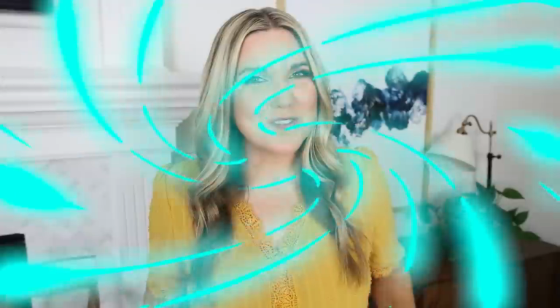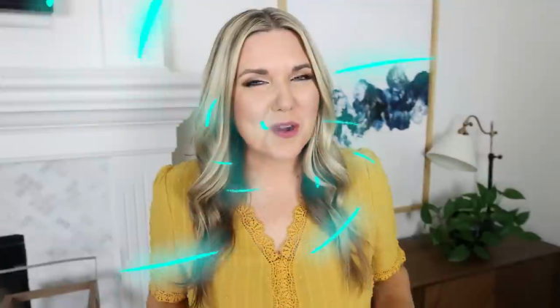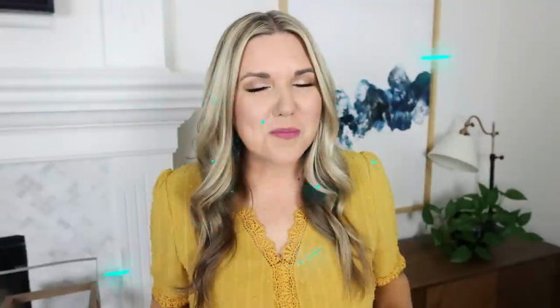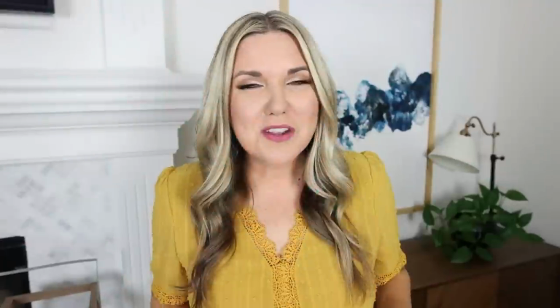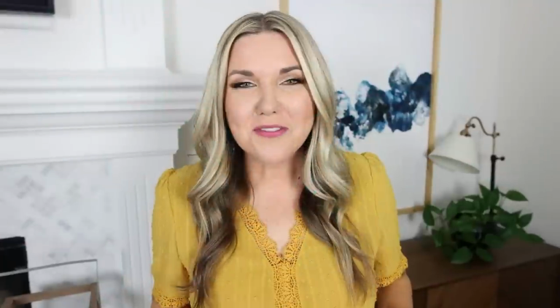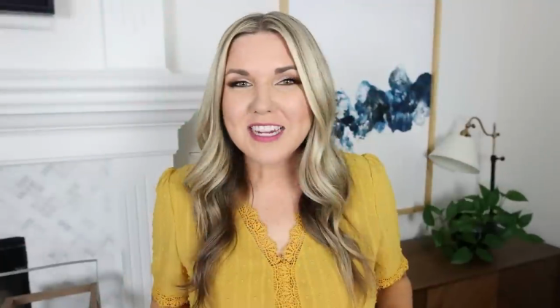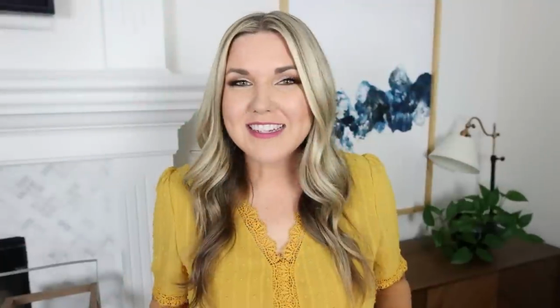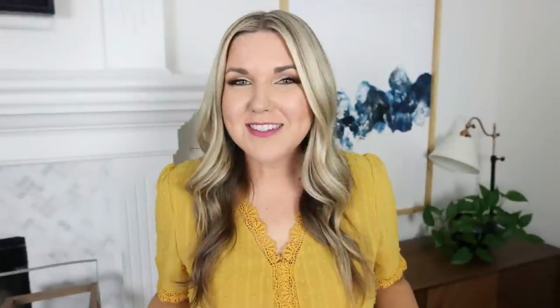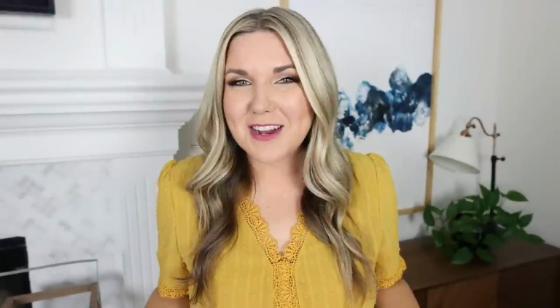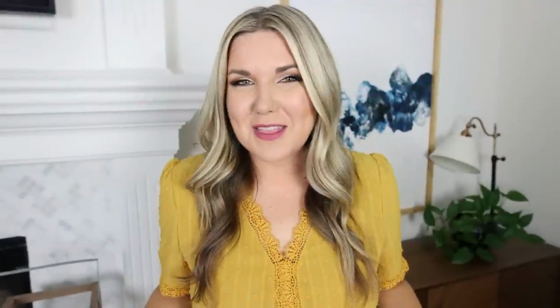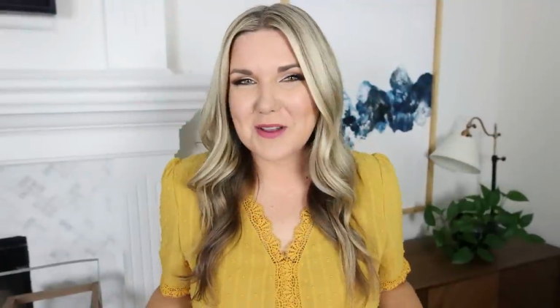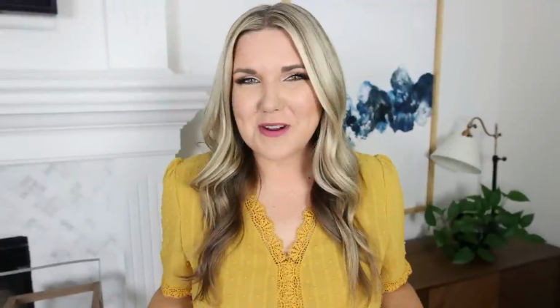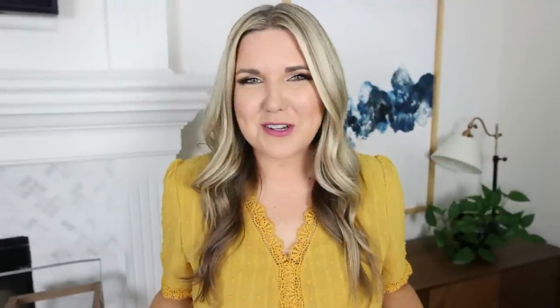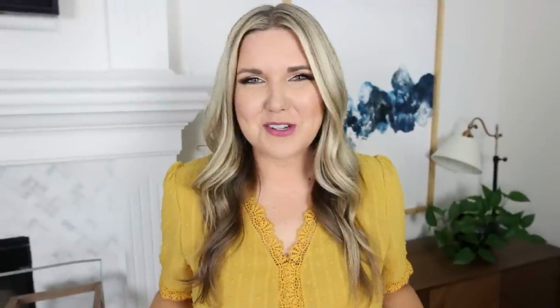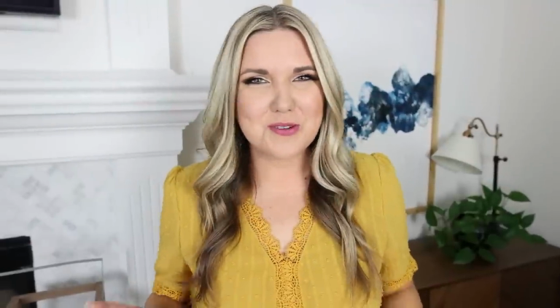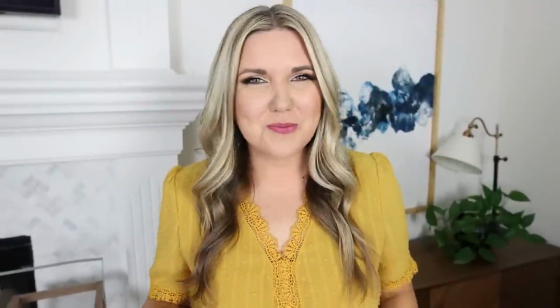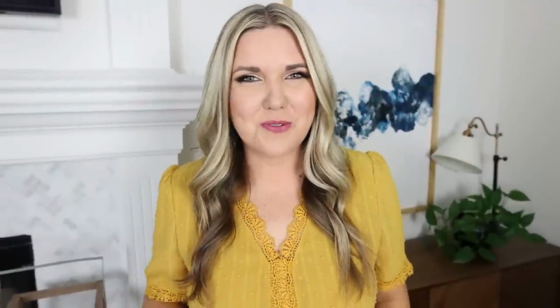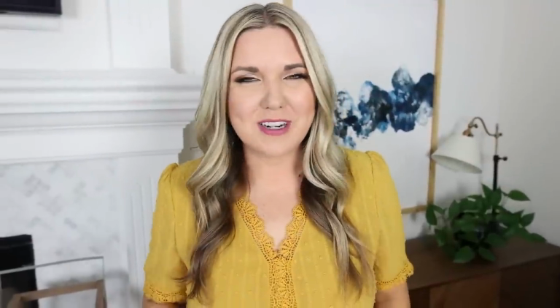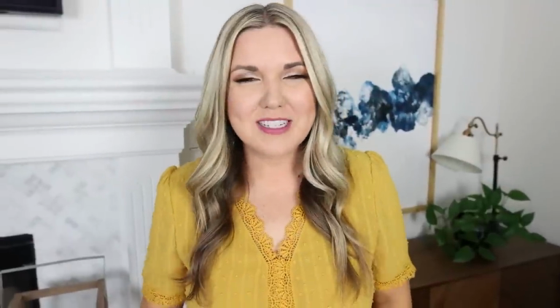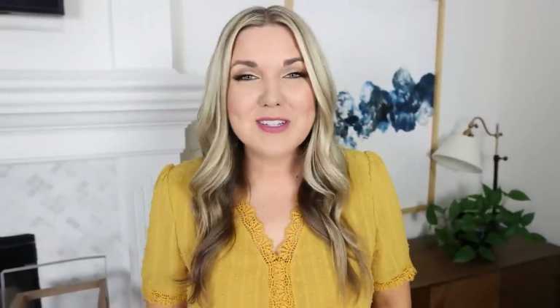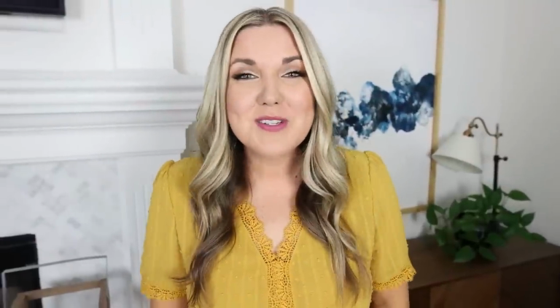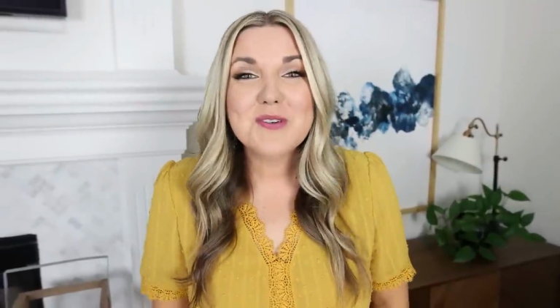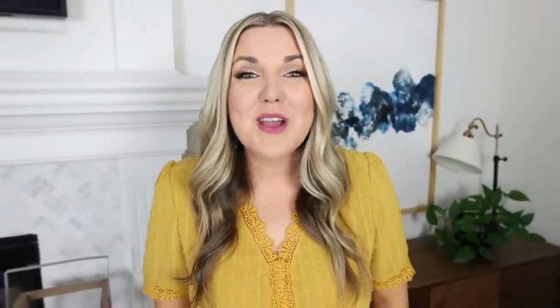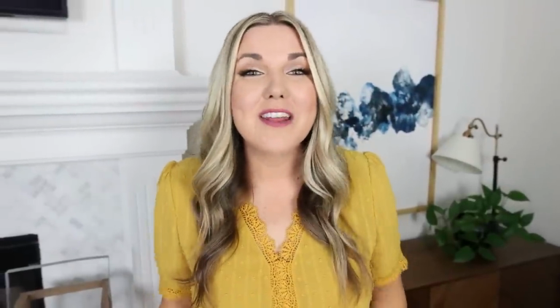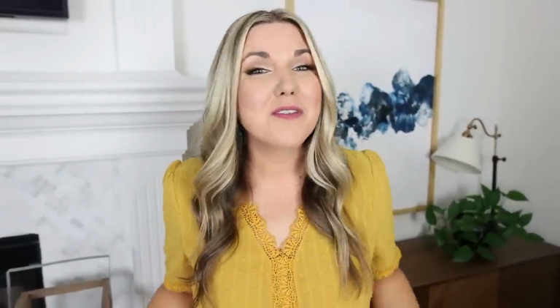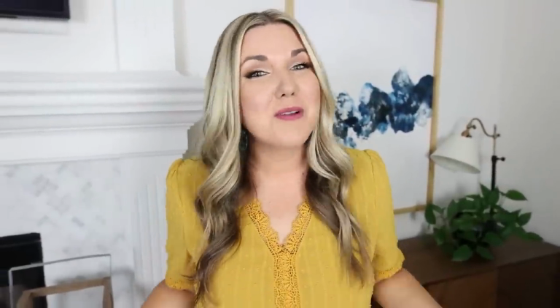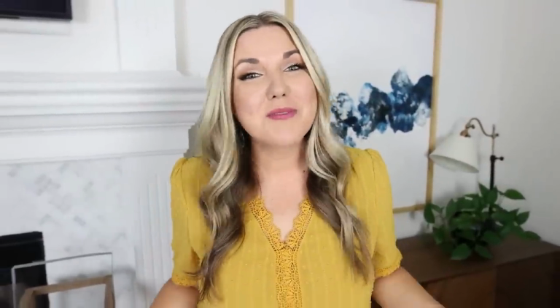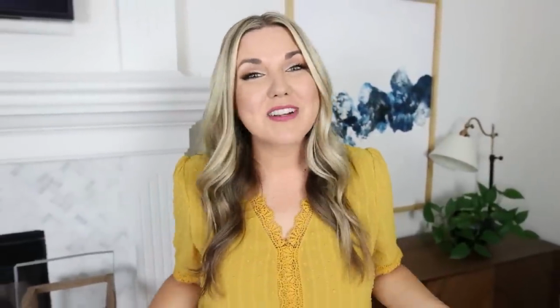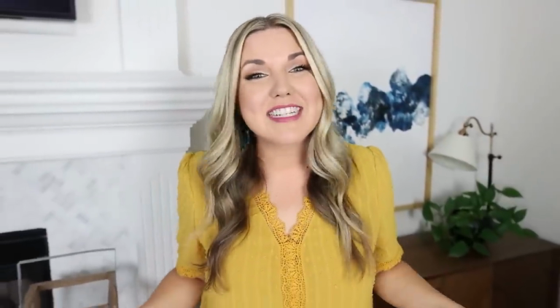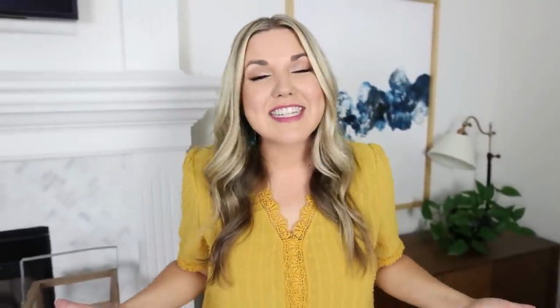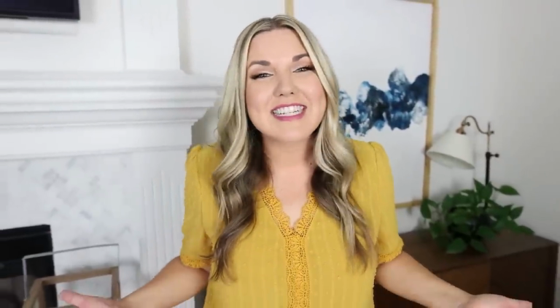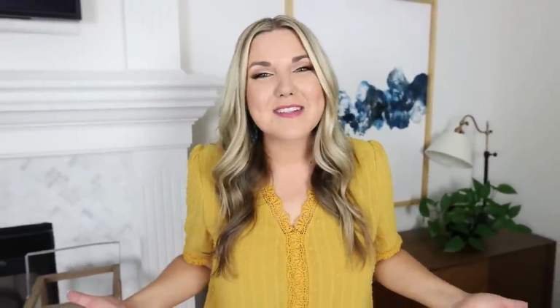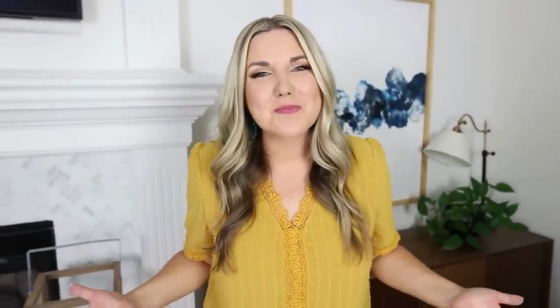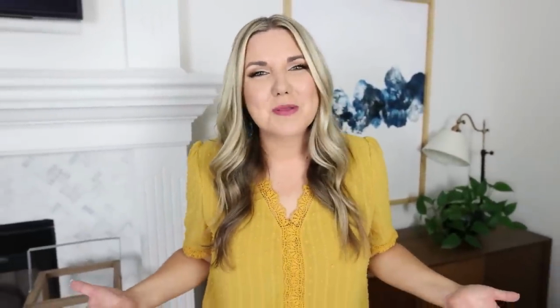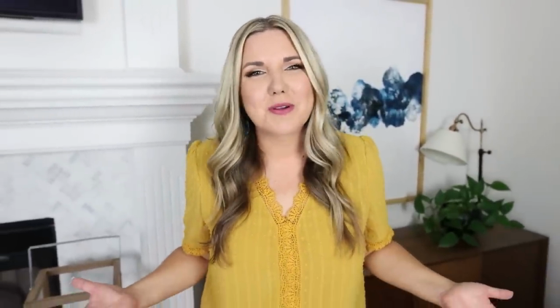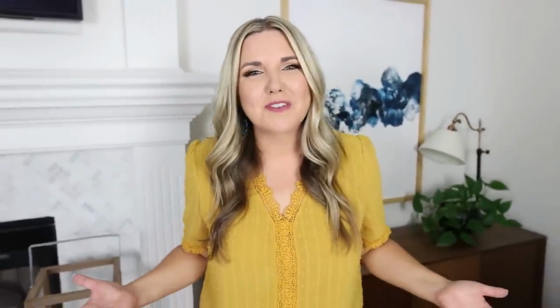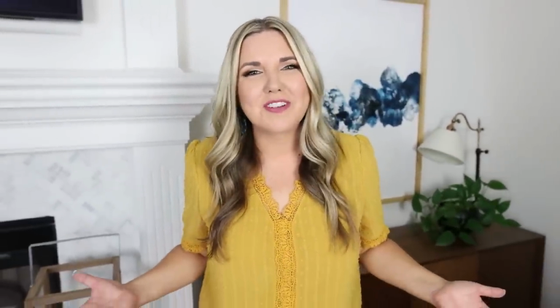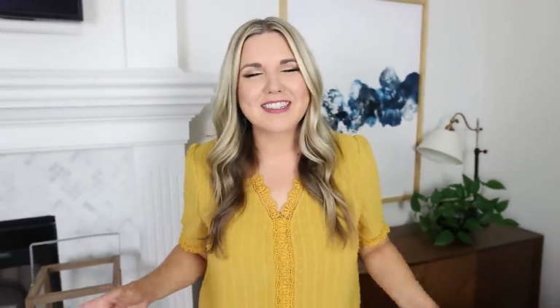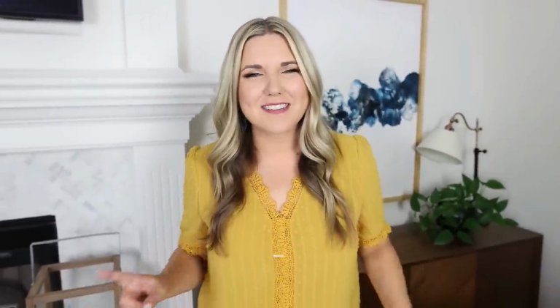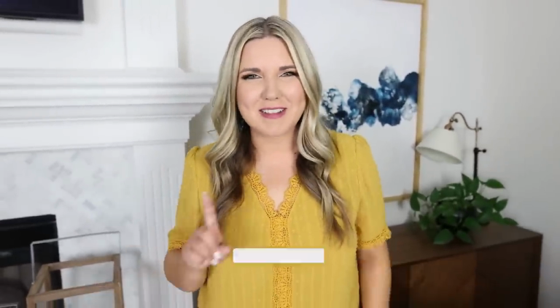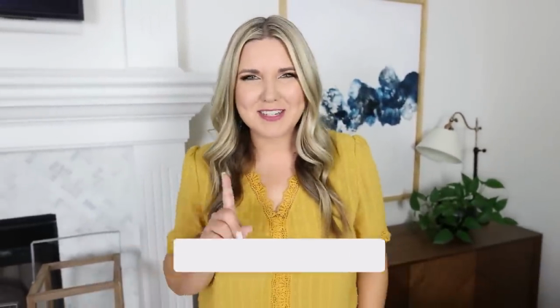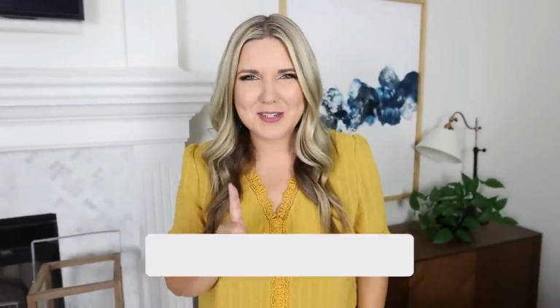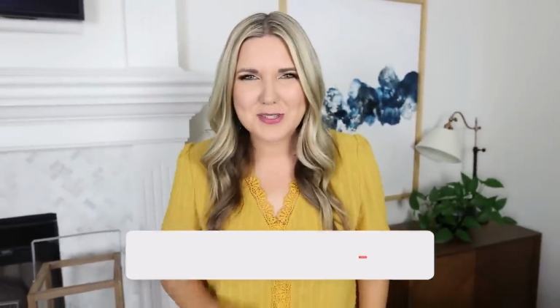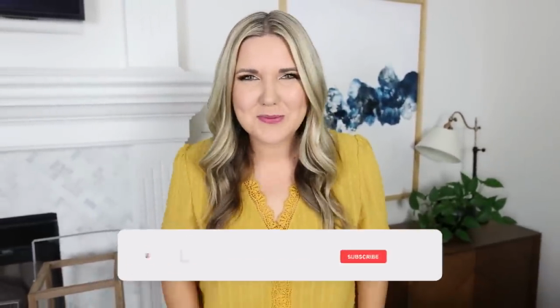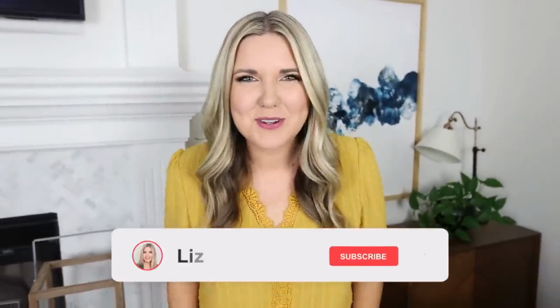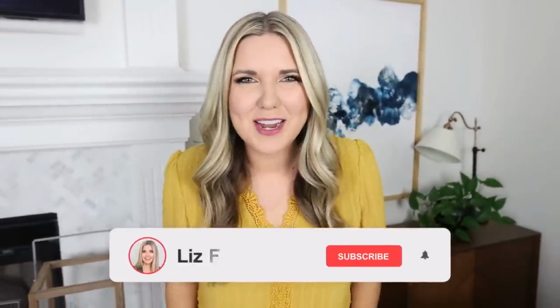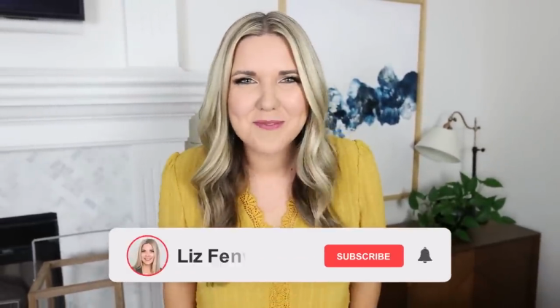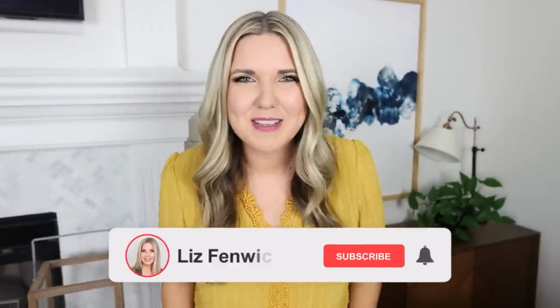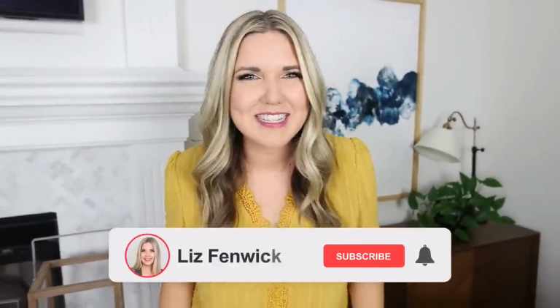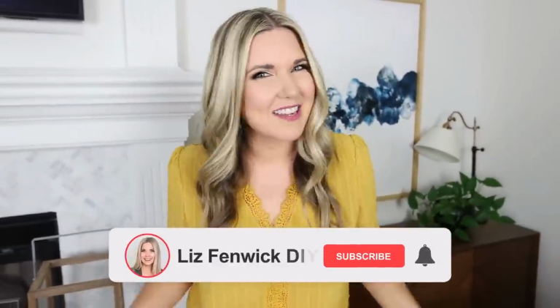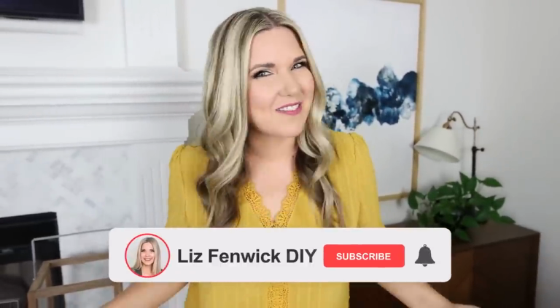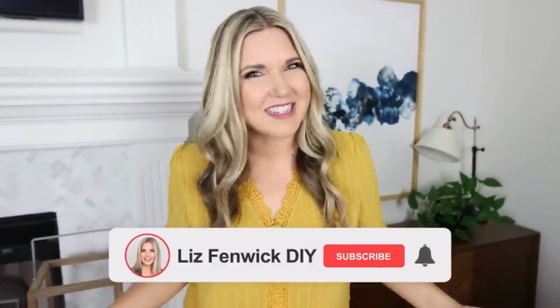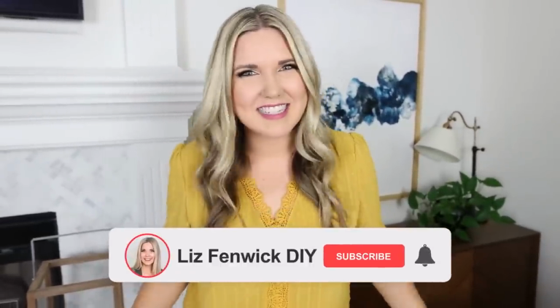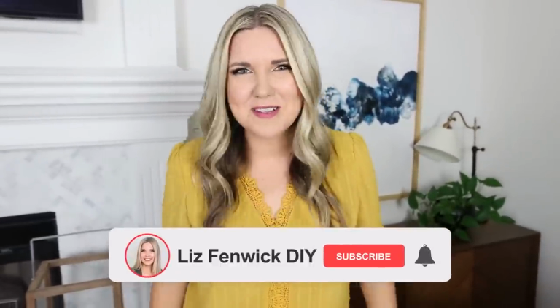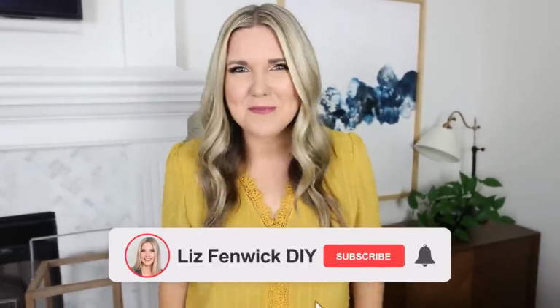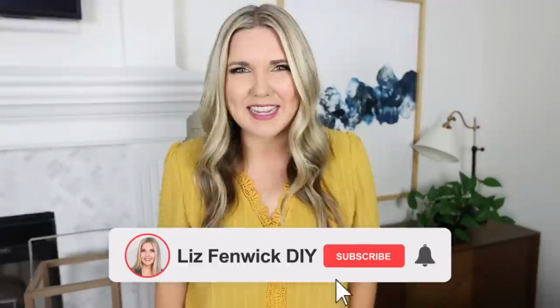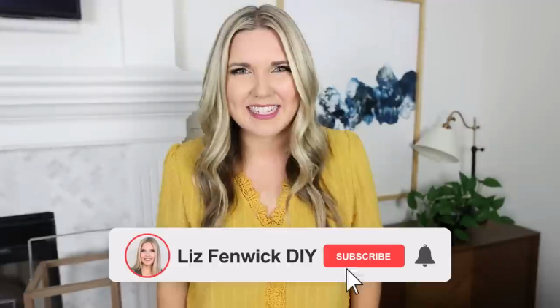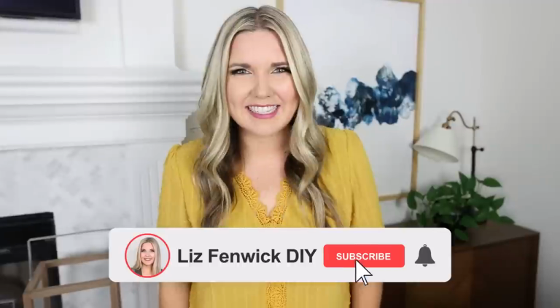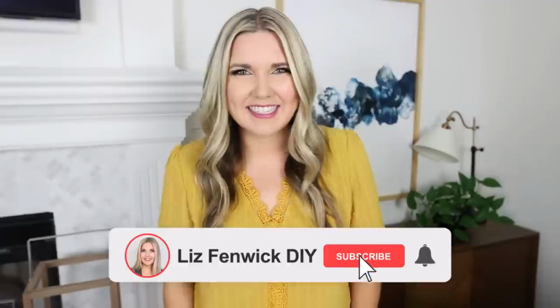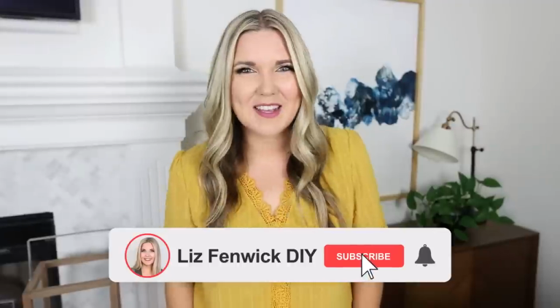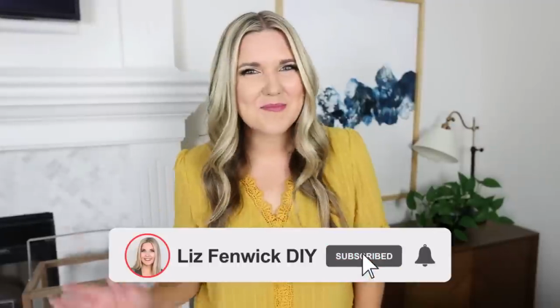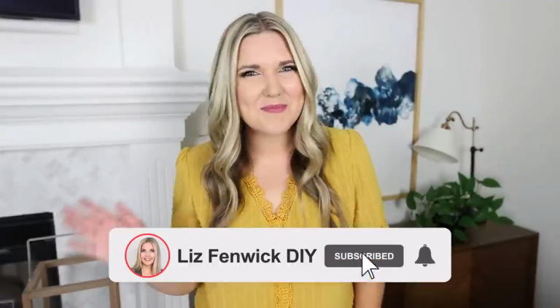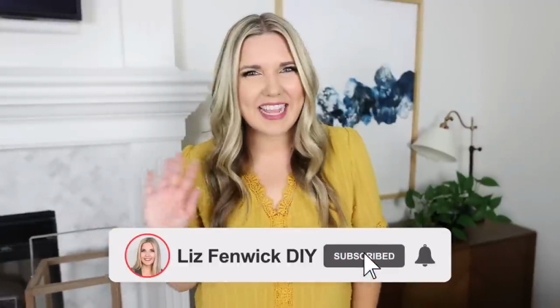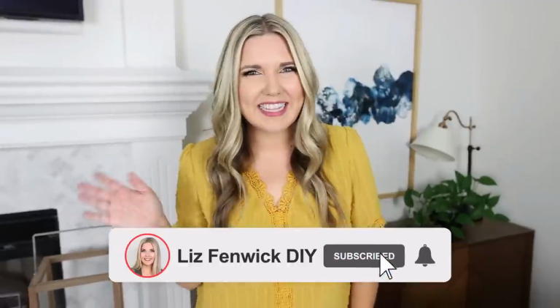Don't be afraid to try that project you've been wanting to do, and remember, it doesn't have to be perfect. Make sure you subscribe because I want to see you back here. Bye!